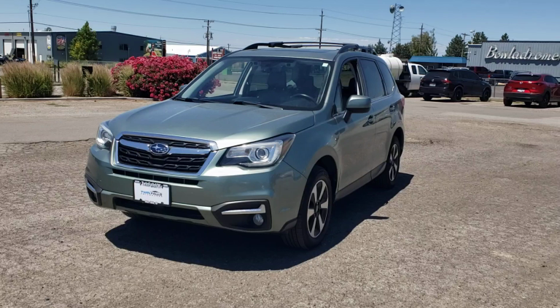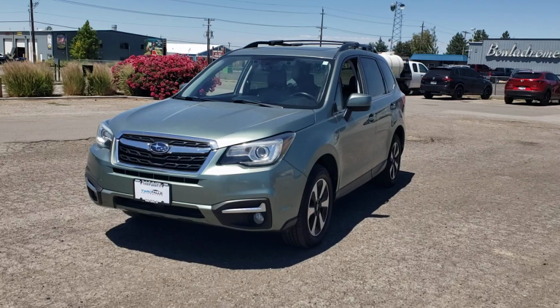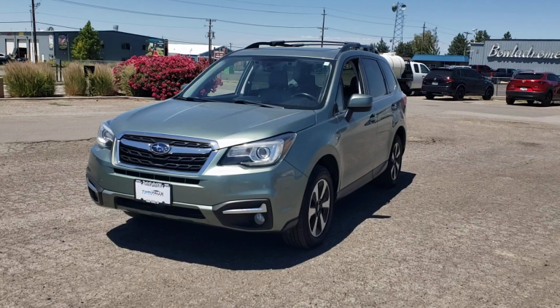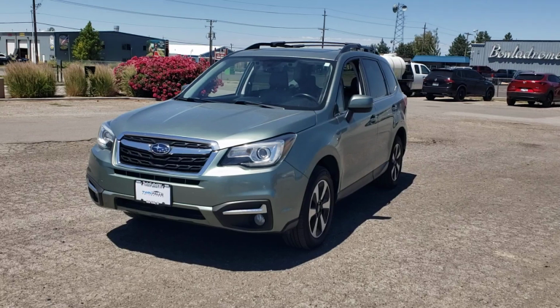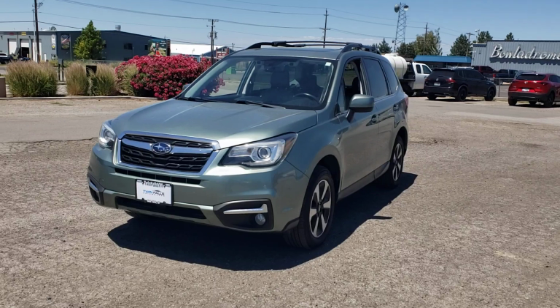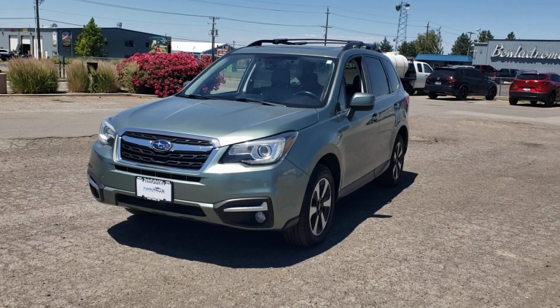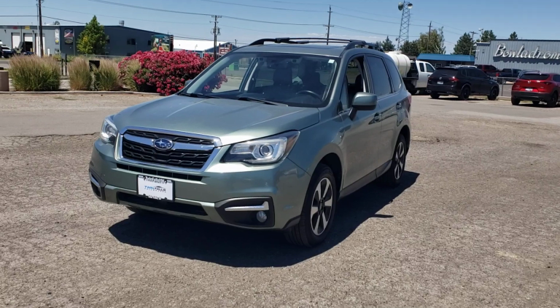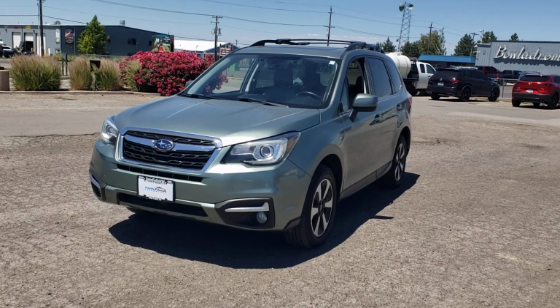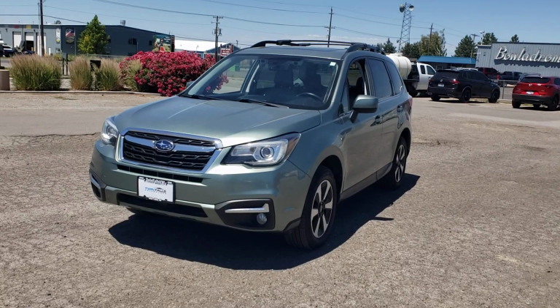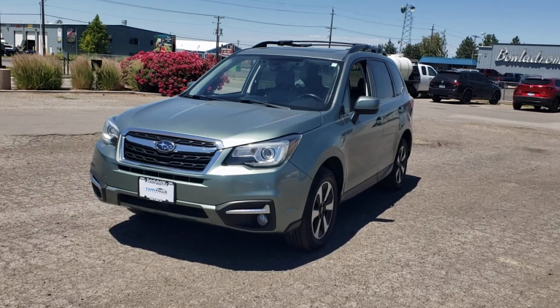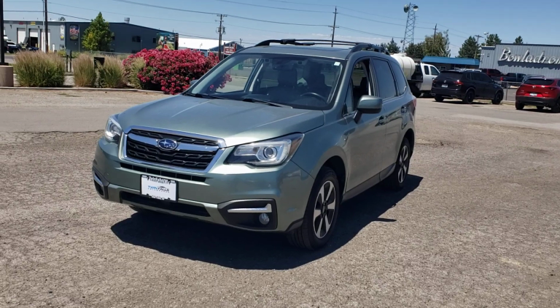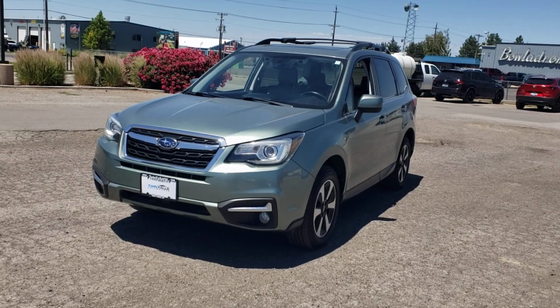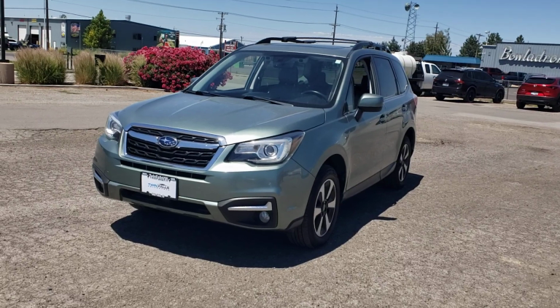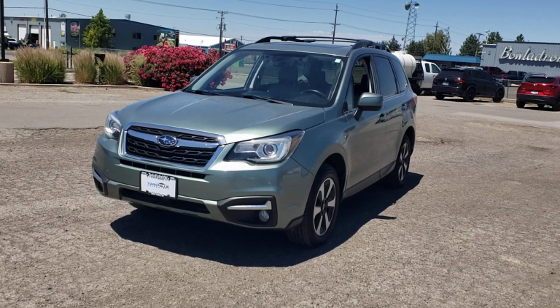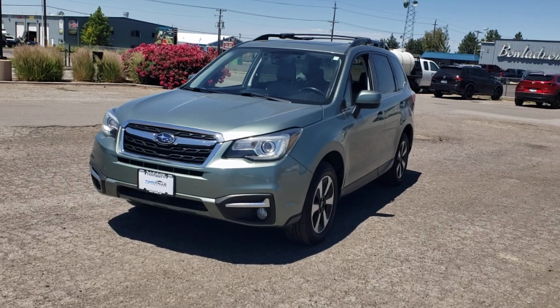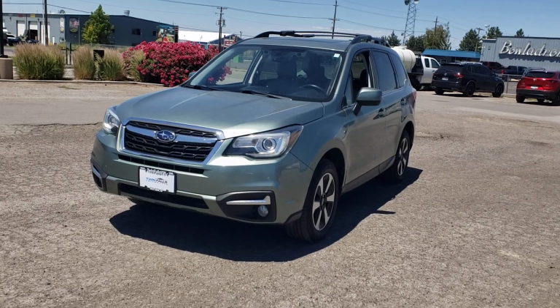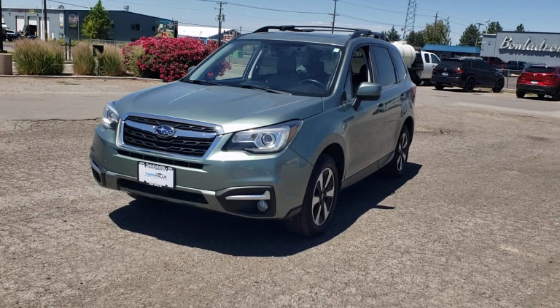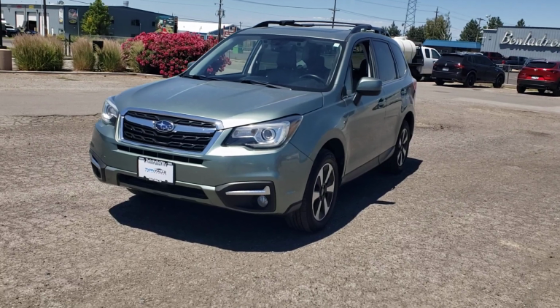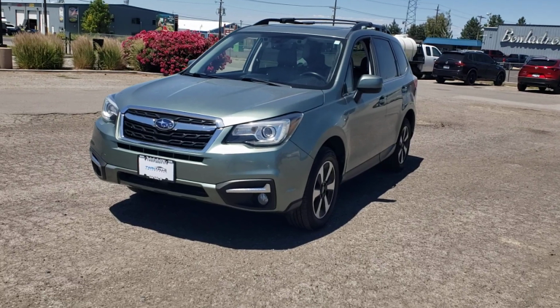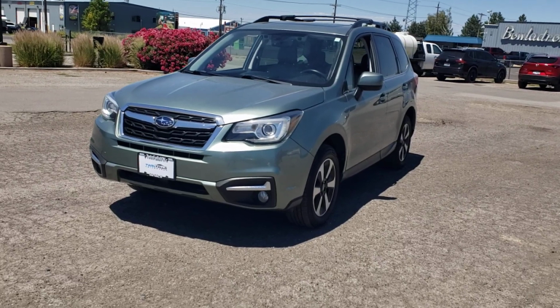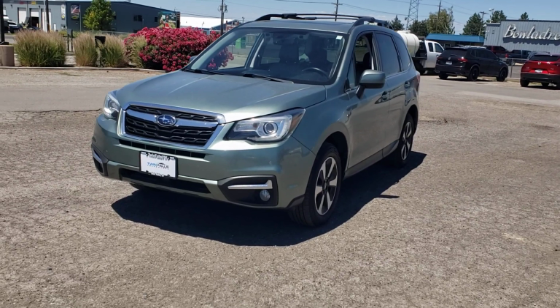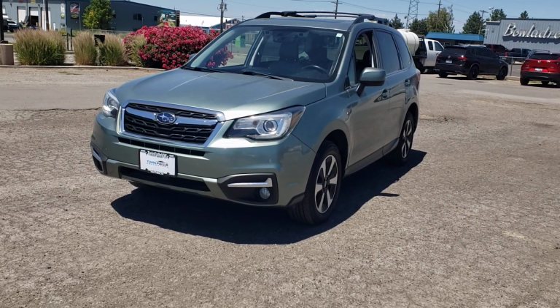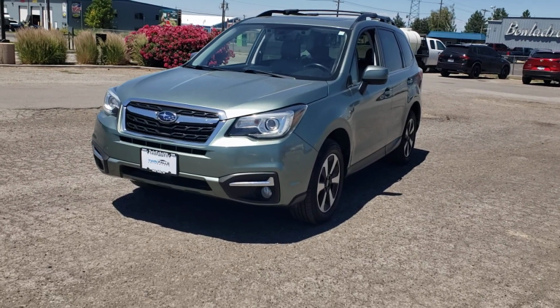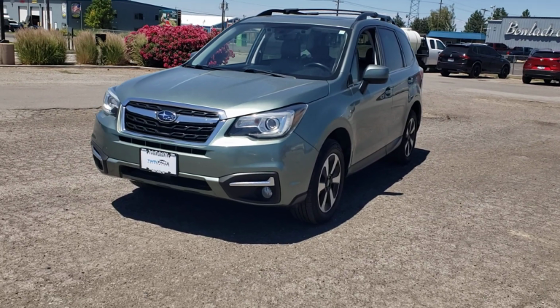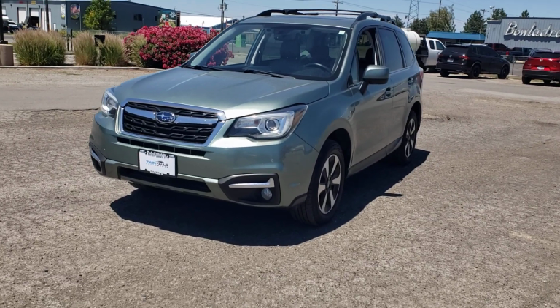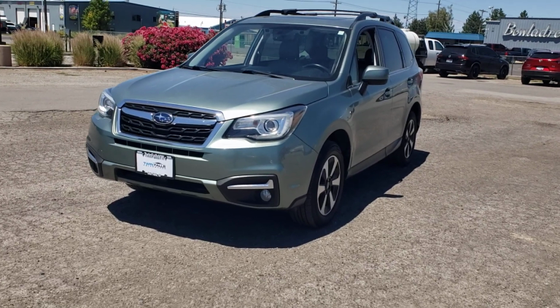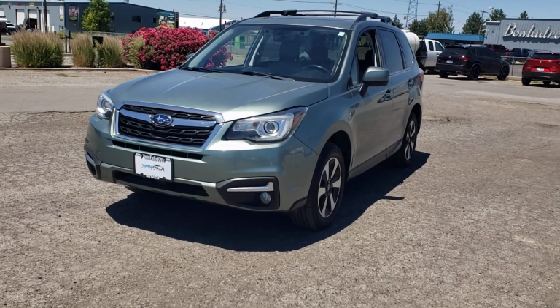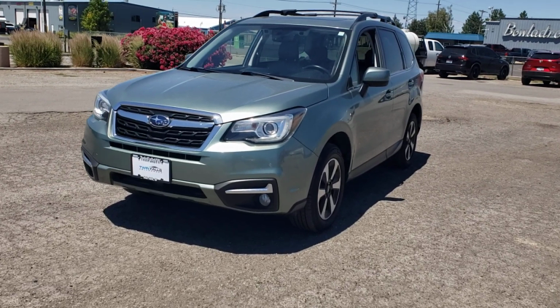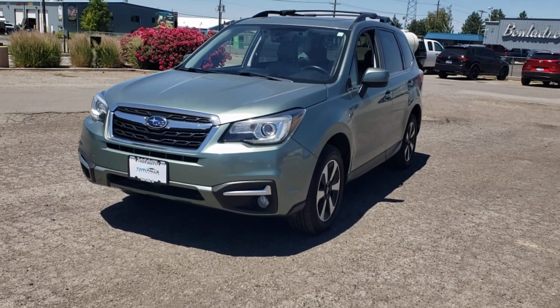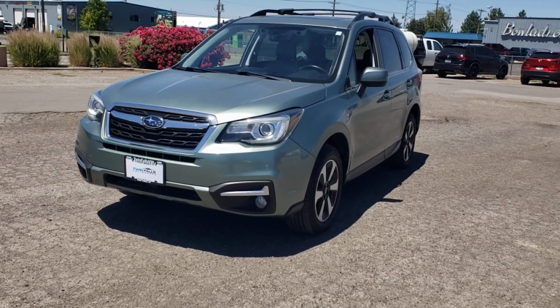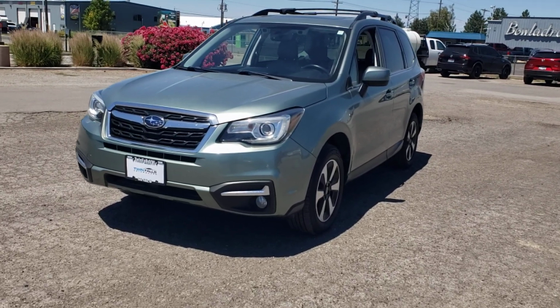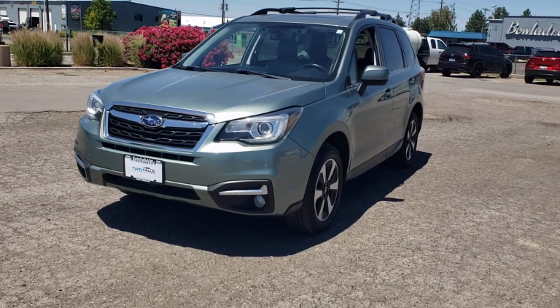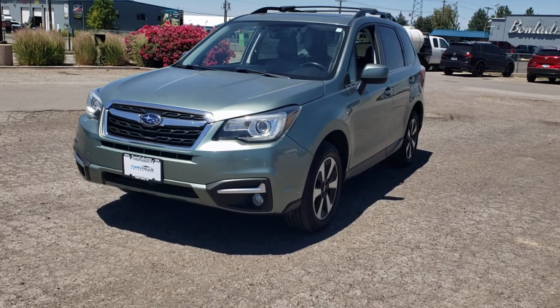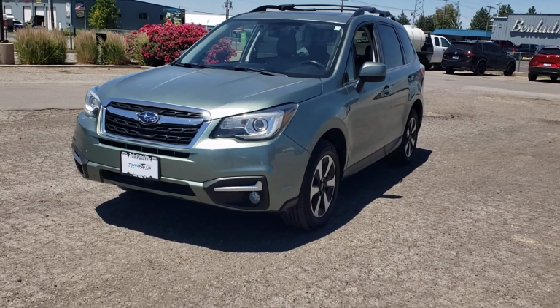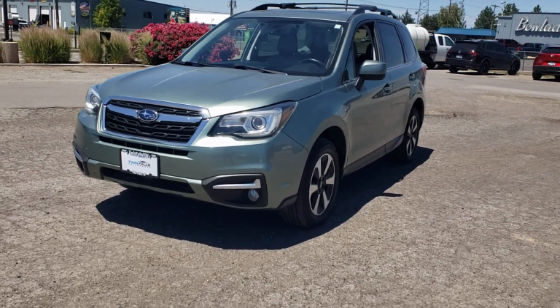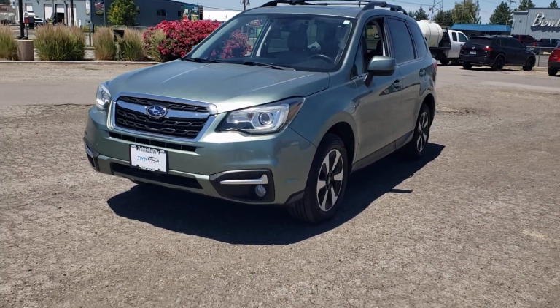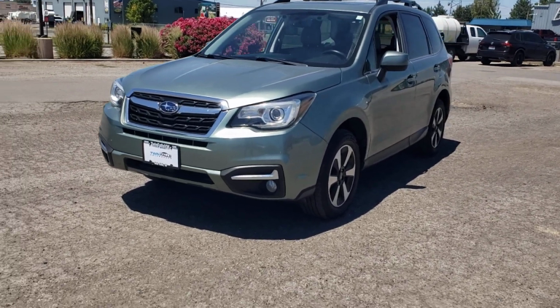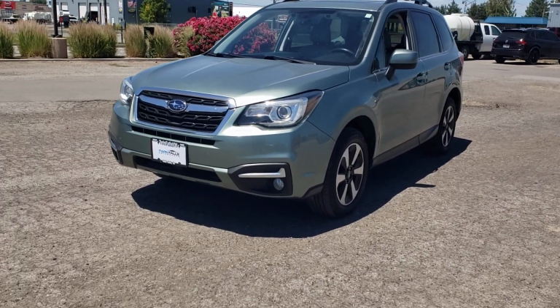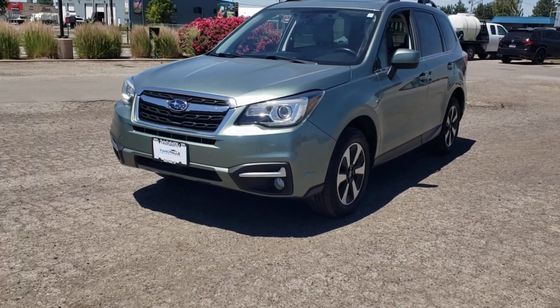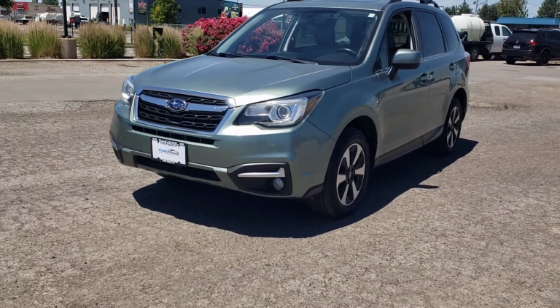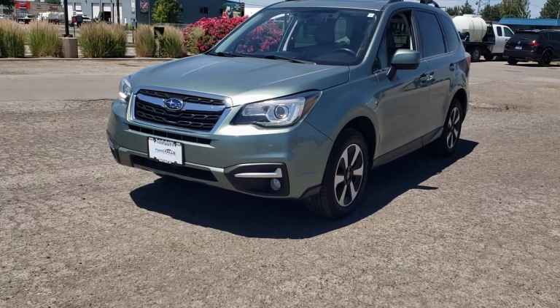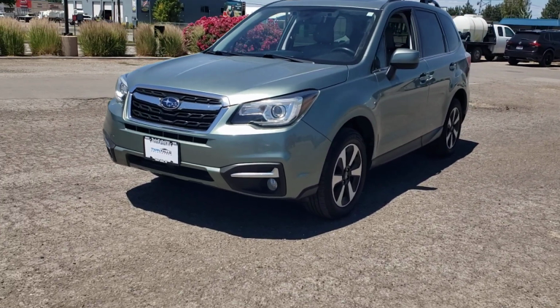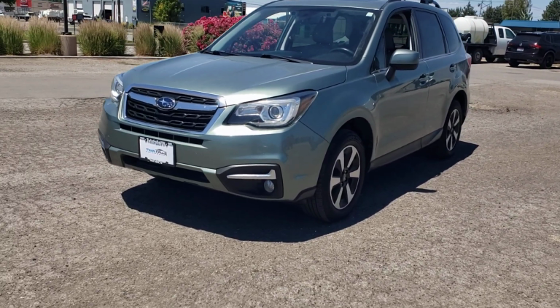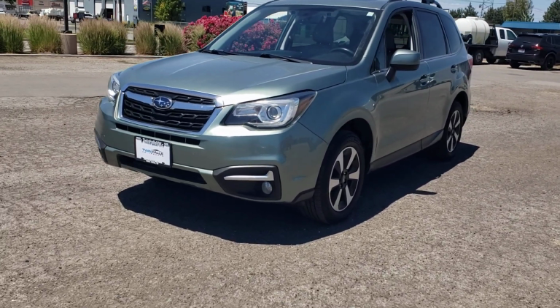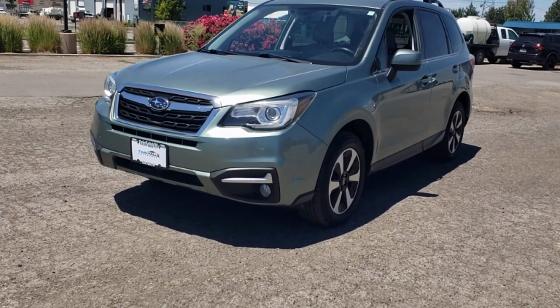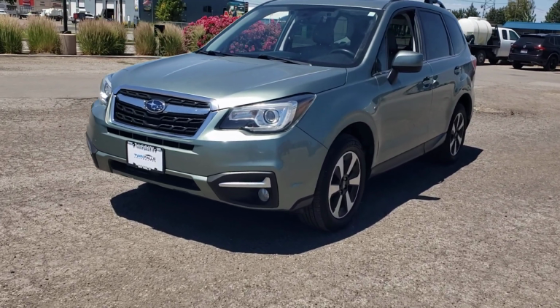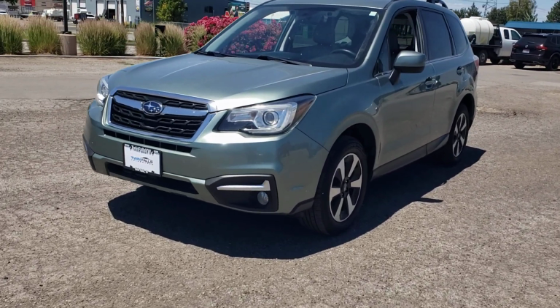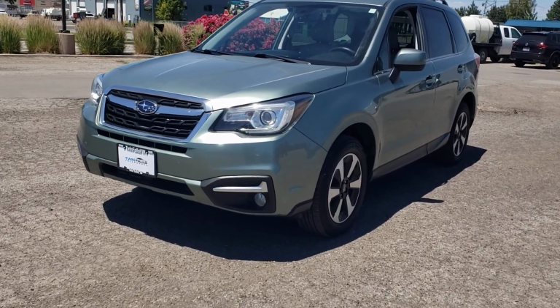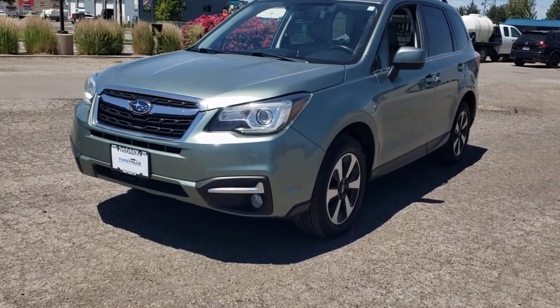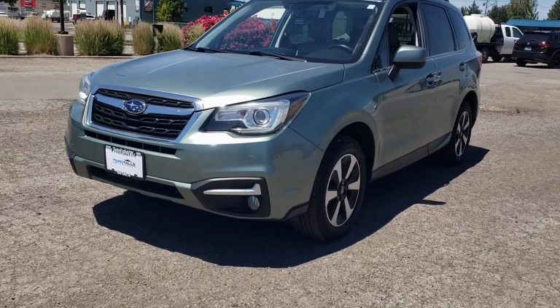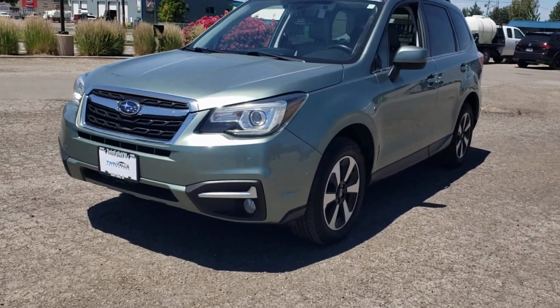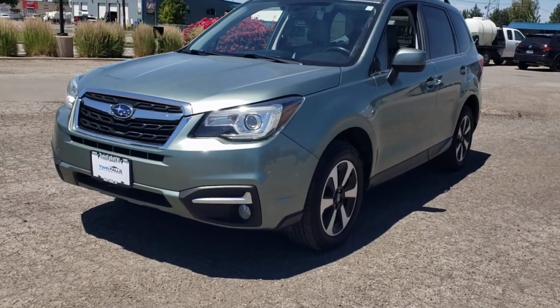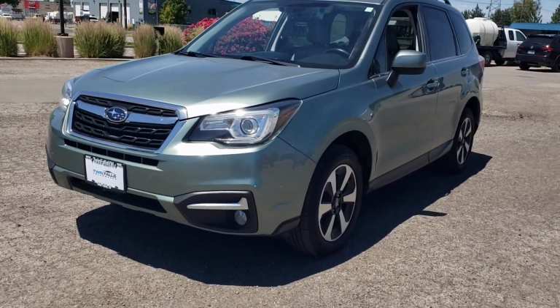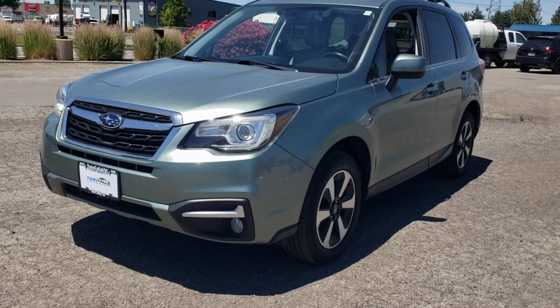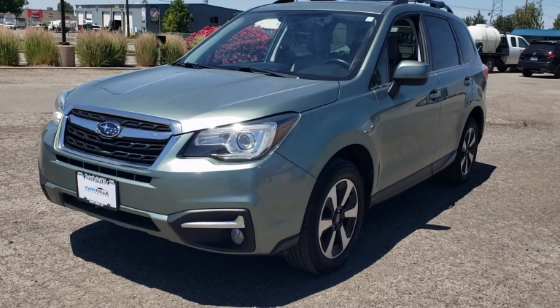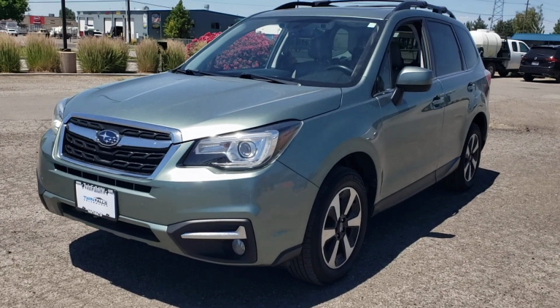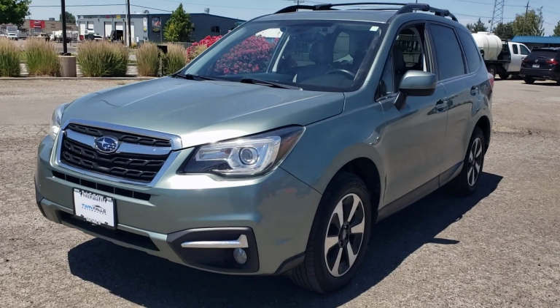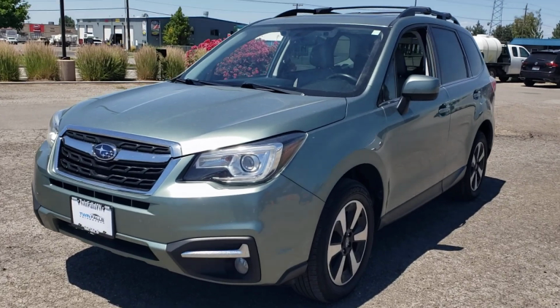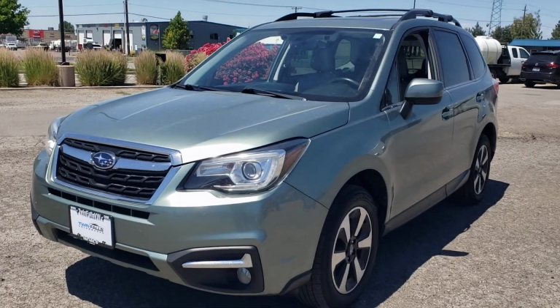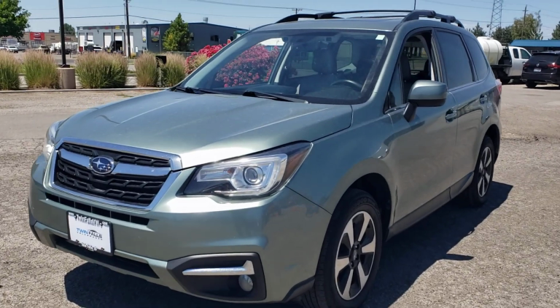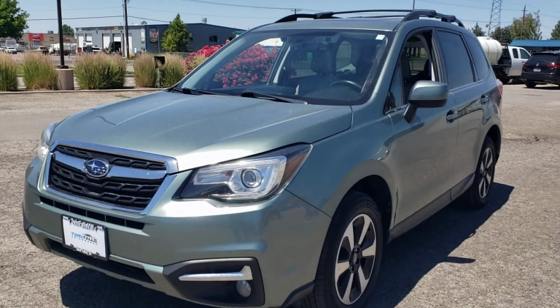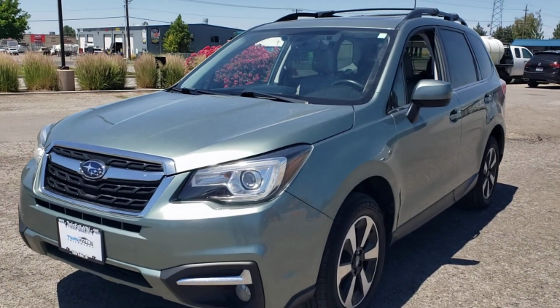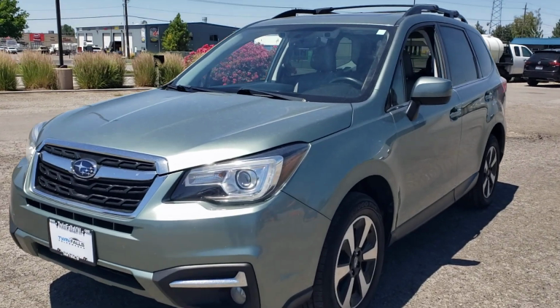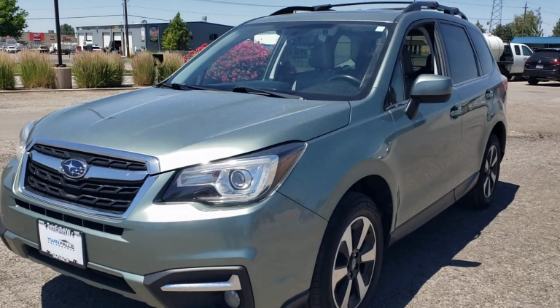Hi Brittany, this is Brian at Twin Falls Volkswagen. This is the 2018 Subaru Forester you were inquiring about.